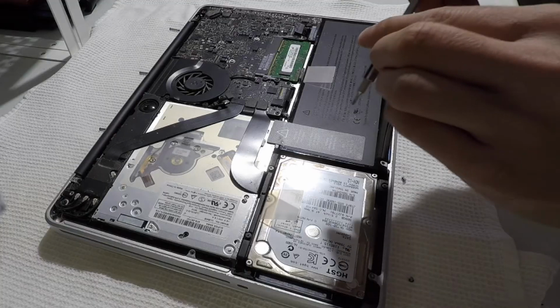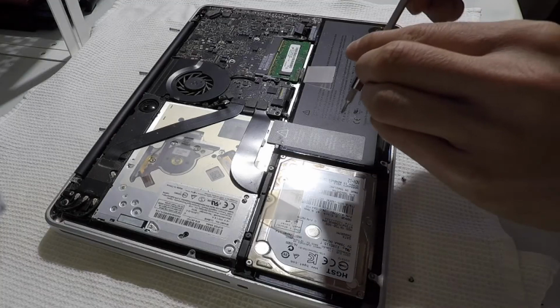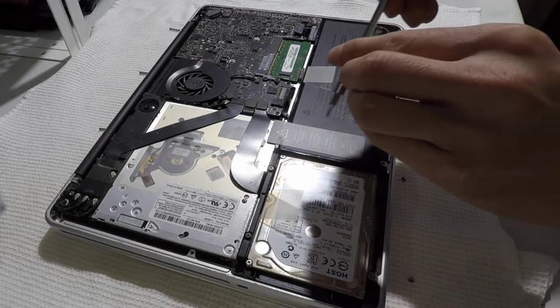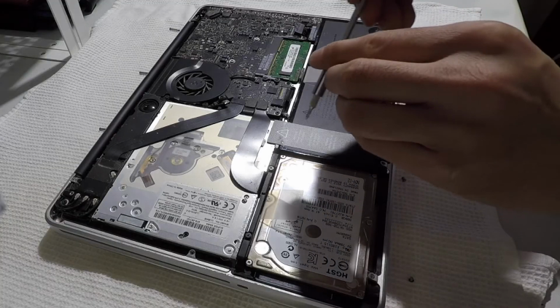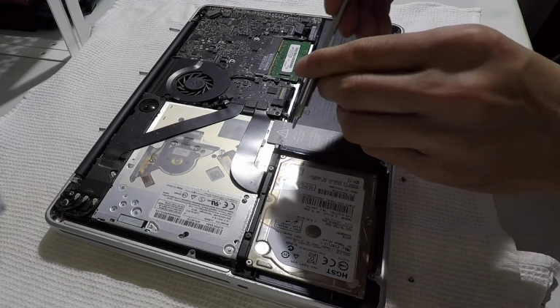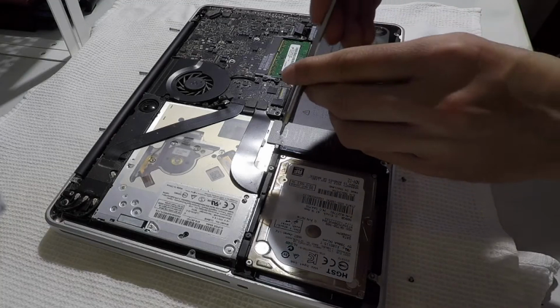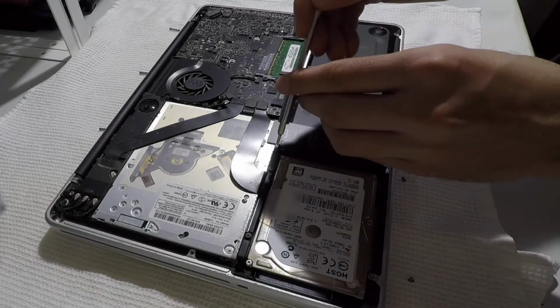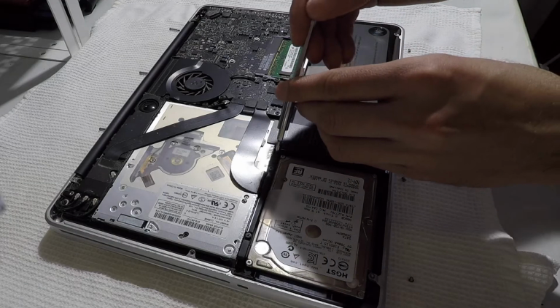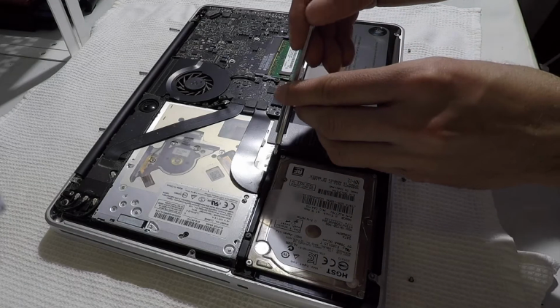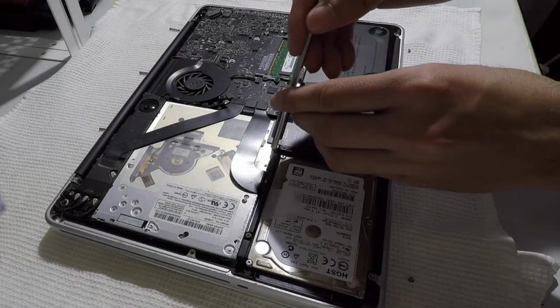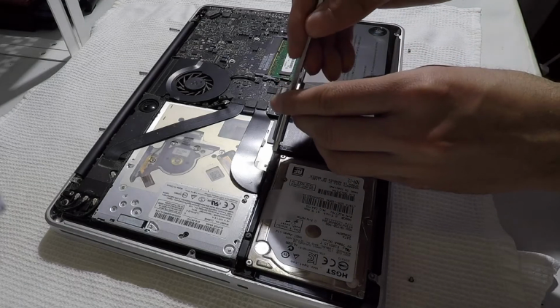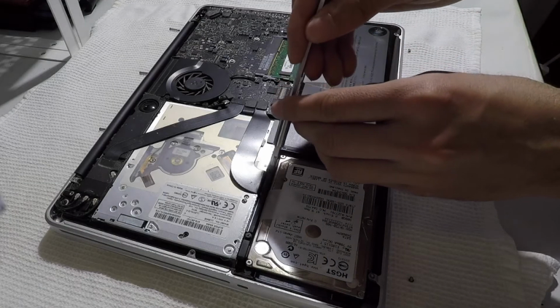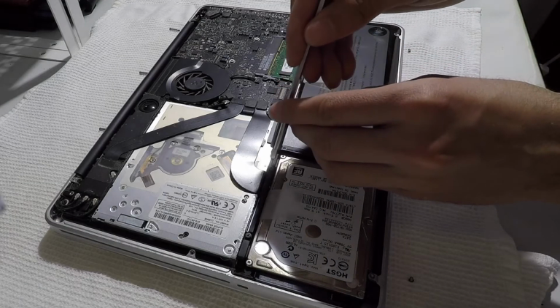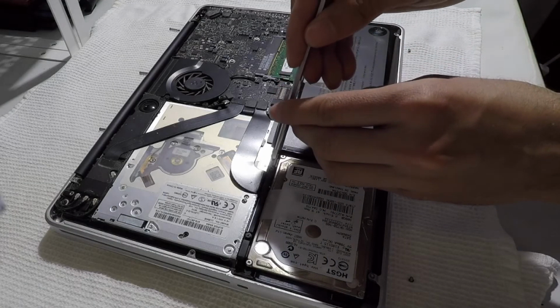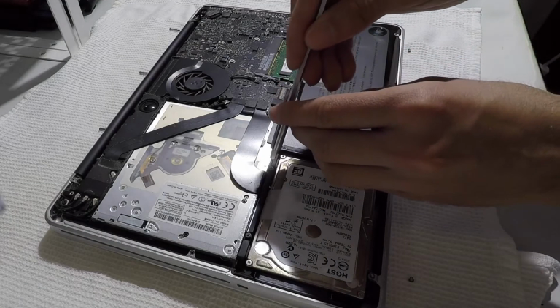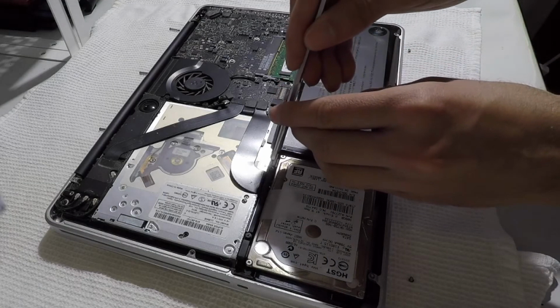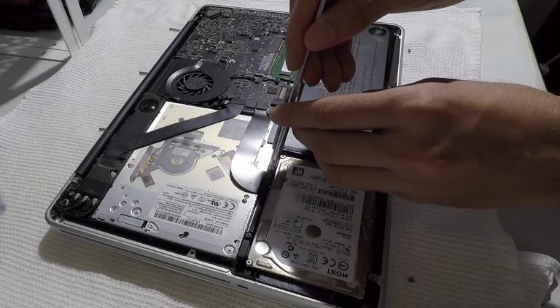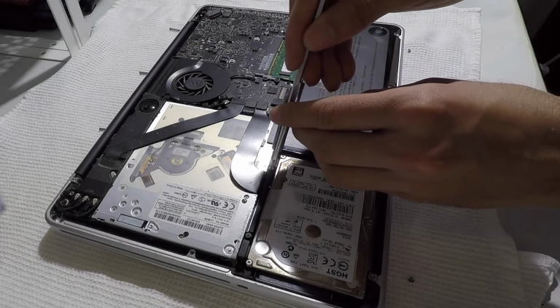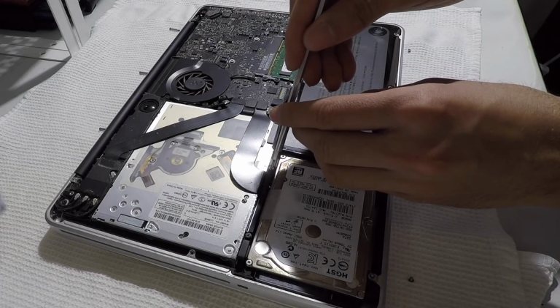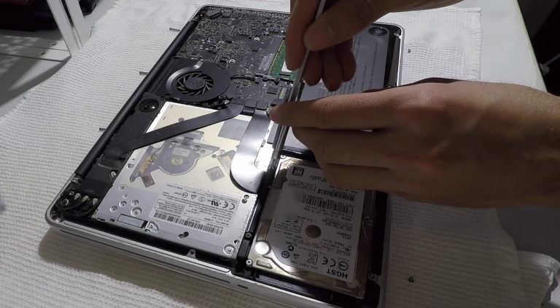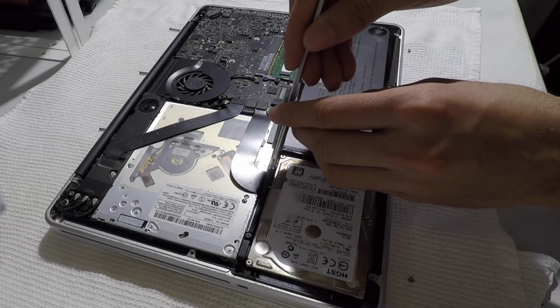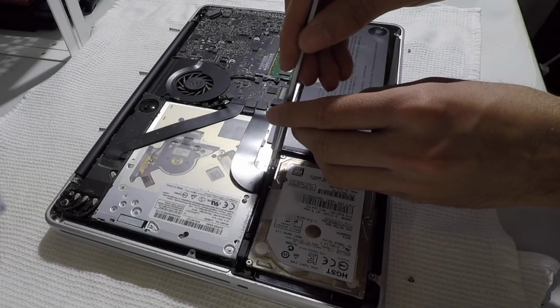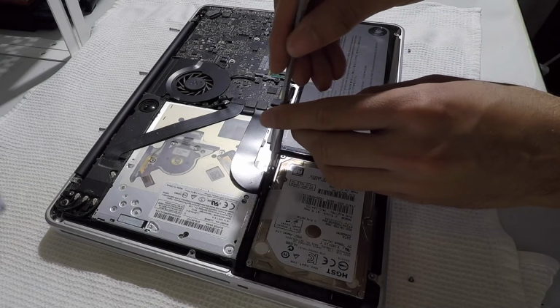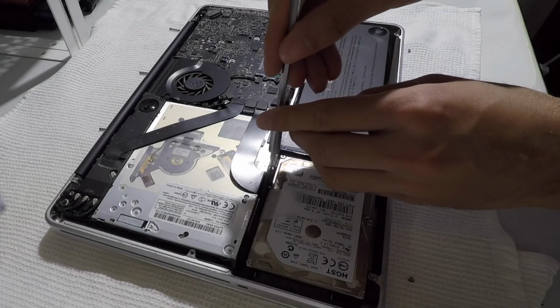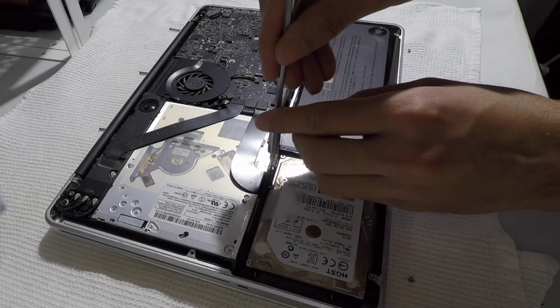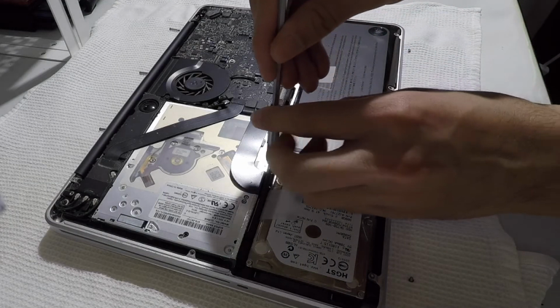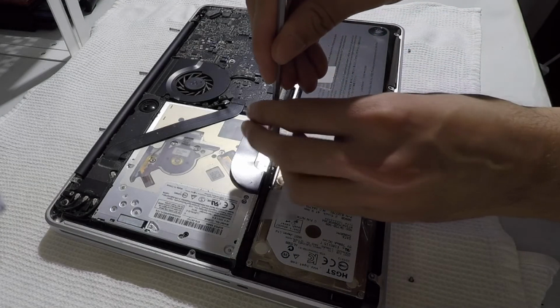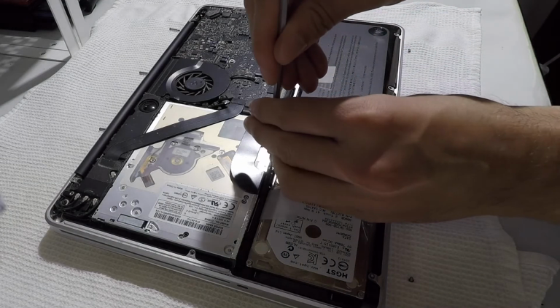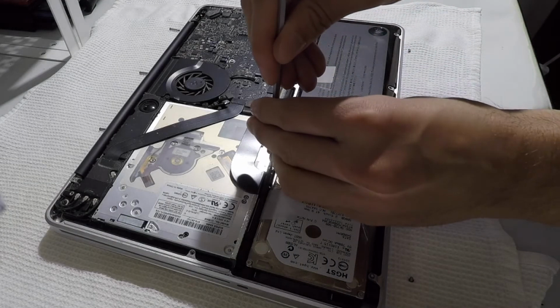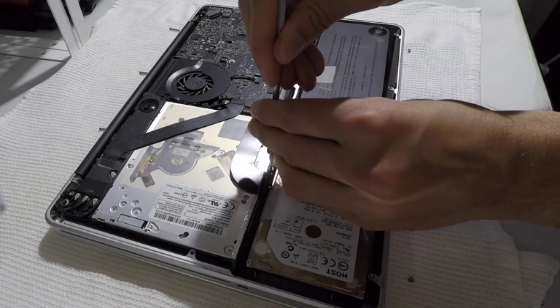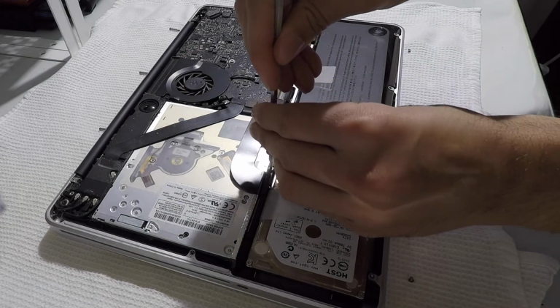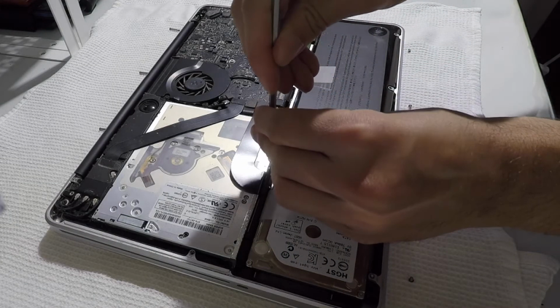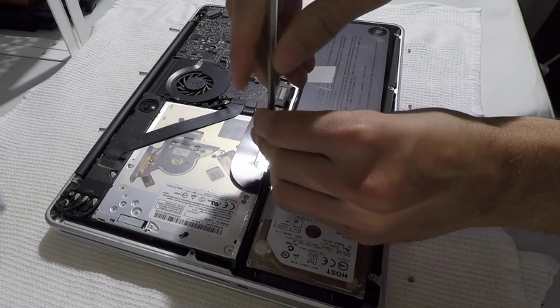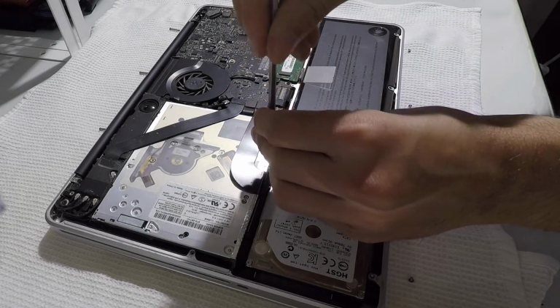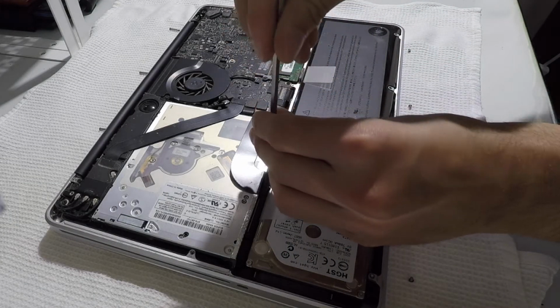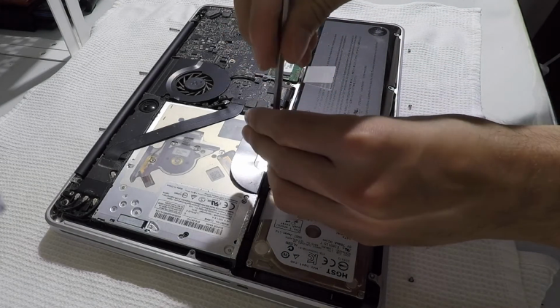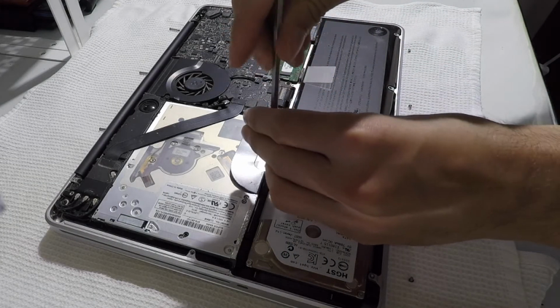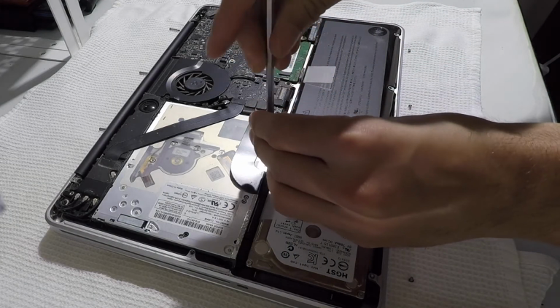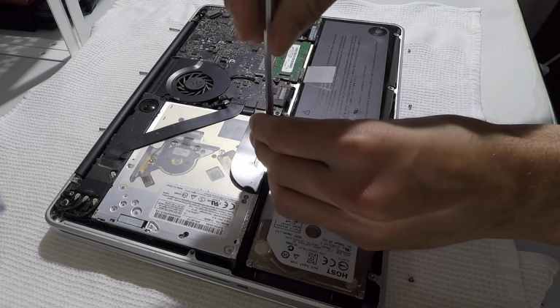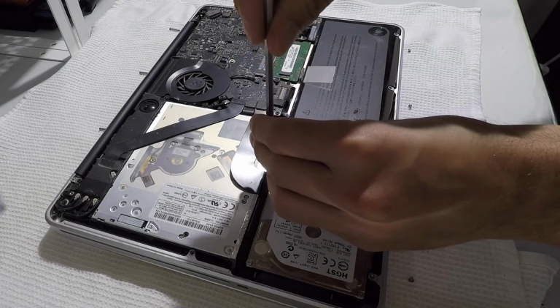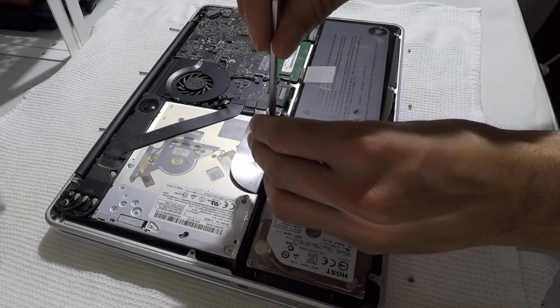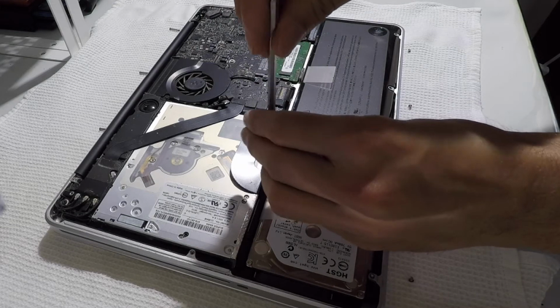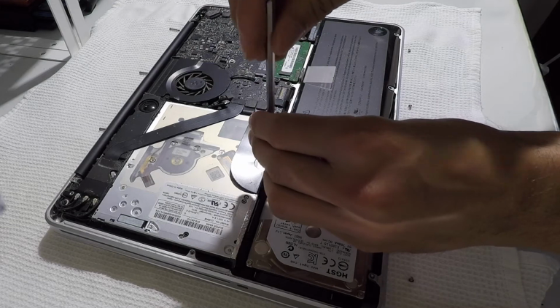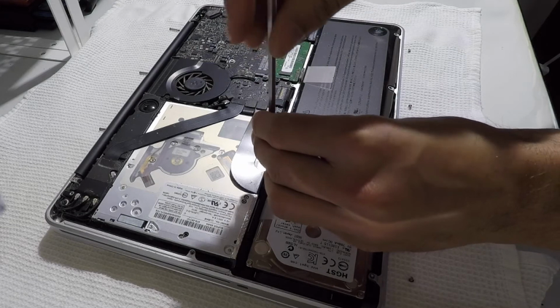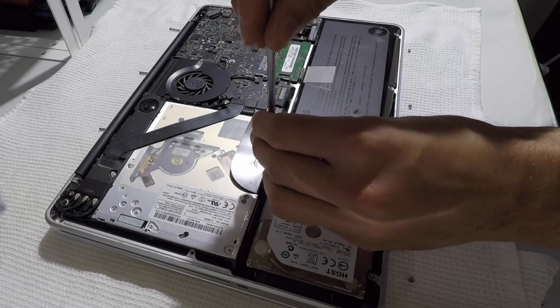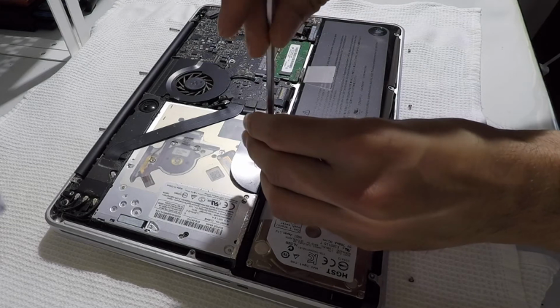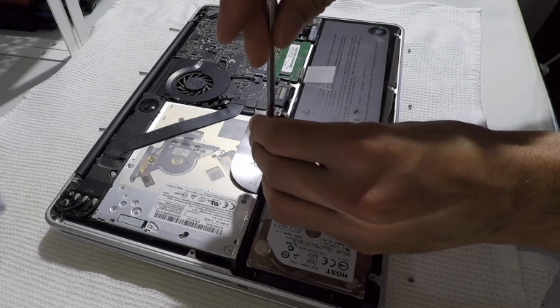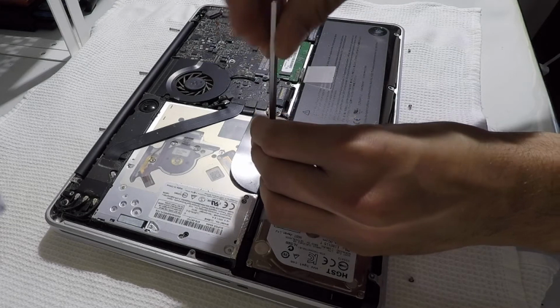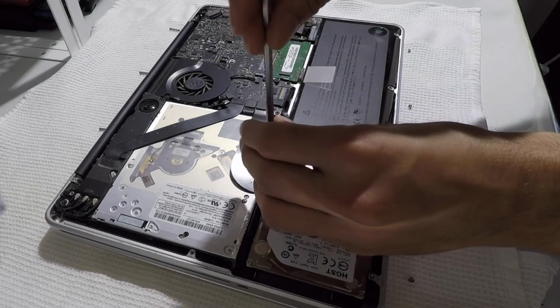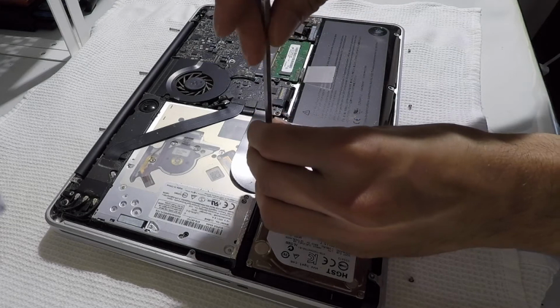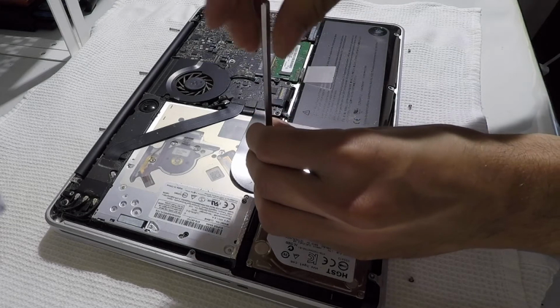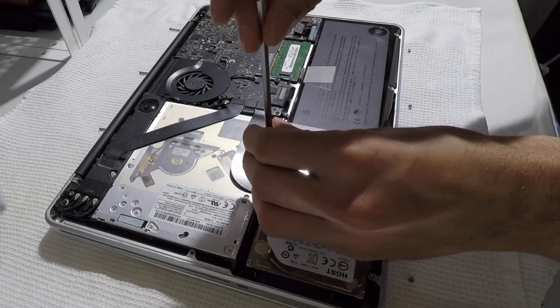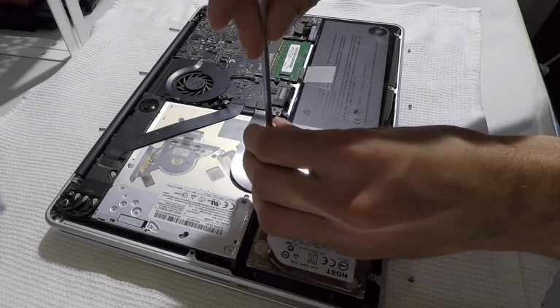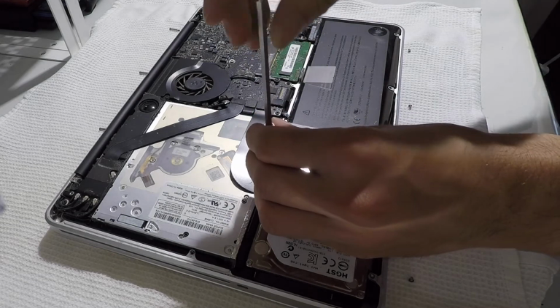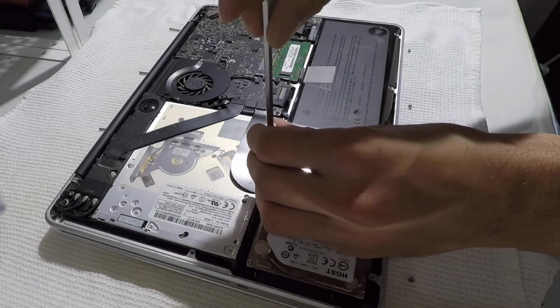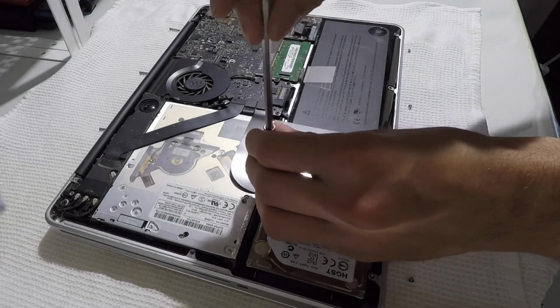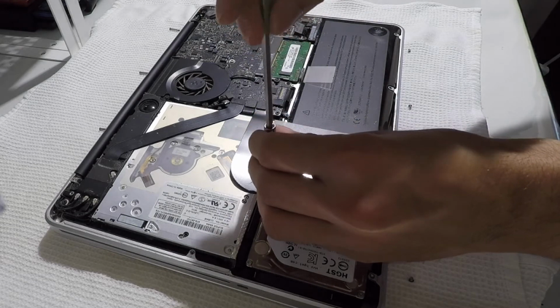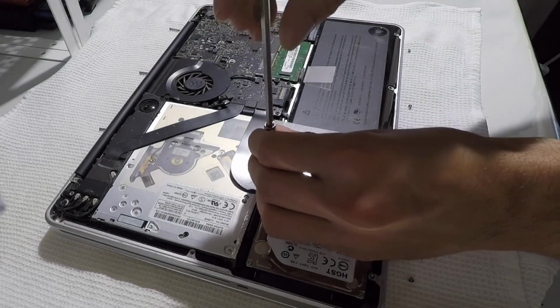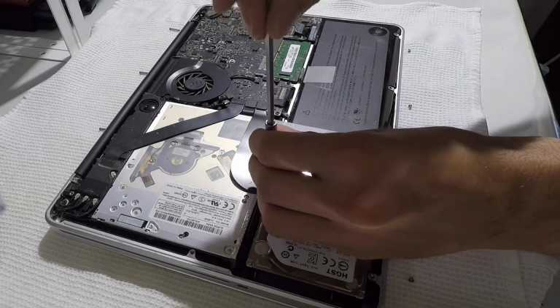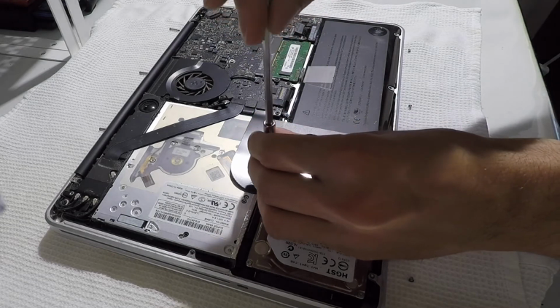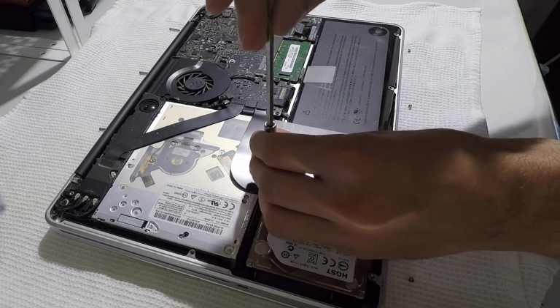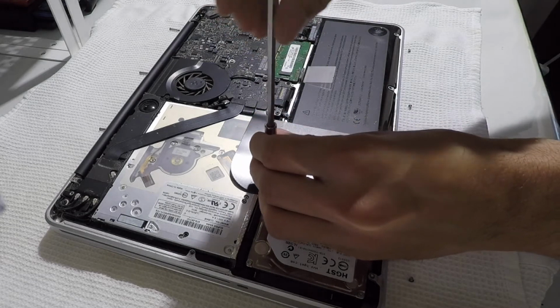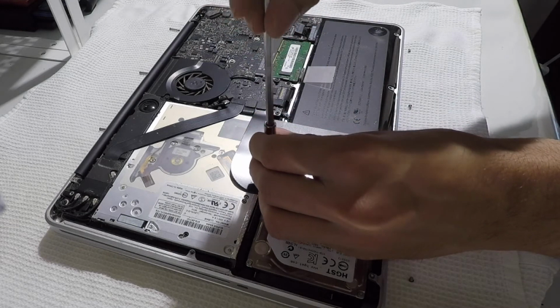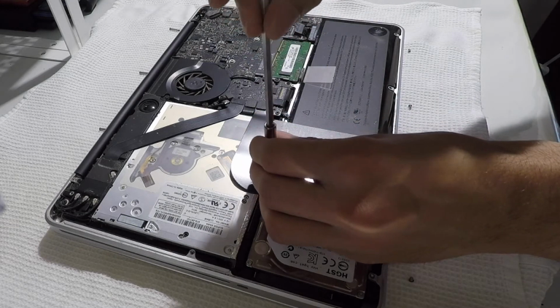Now it's safe to unscrew the hard drive bracket that's keeping the hard drive in place. To unscrew the hard drive bracket, you'll need to use the same Philips screwdriver.